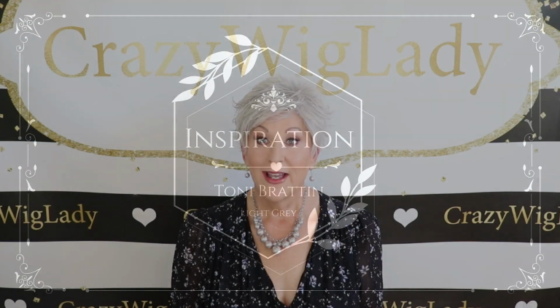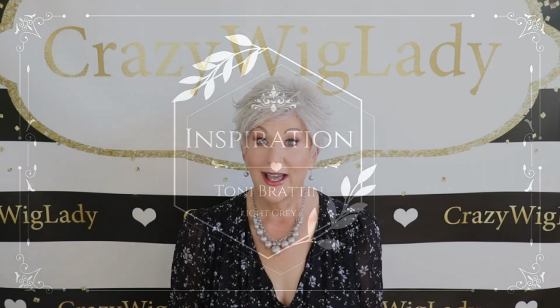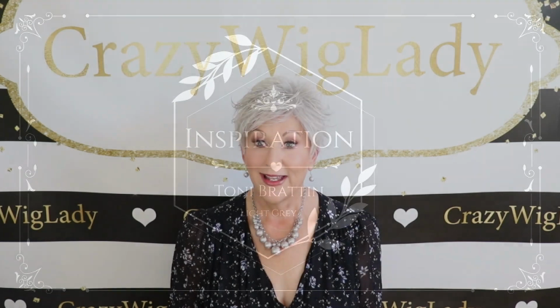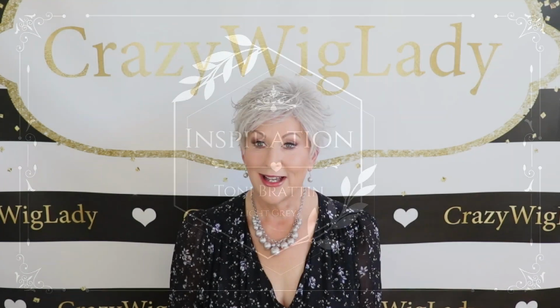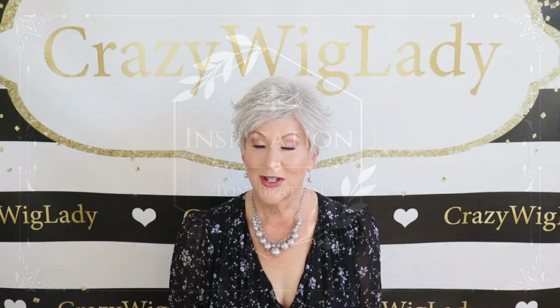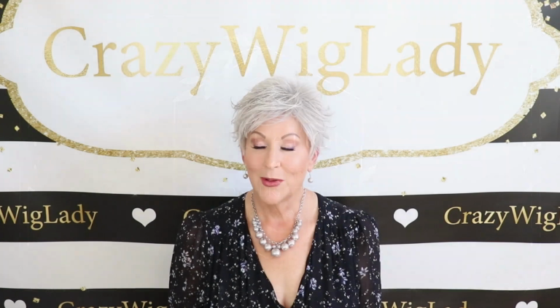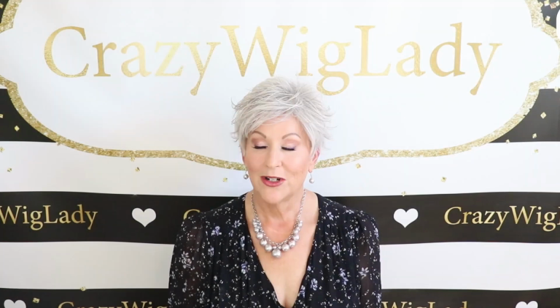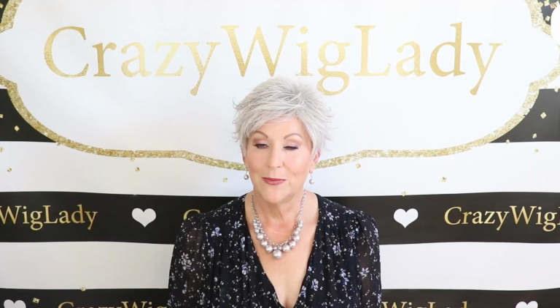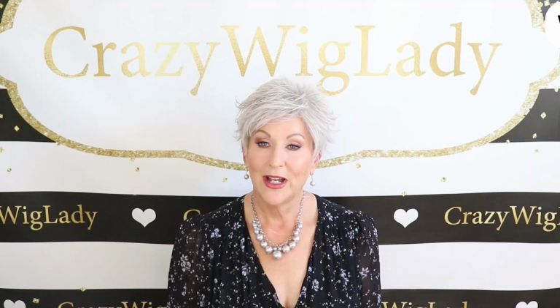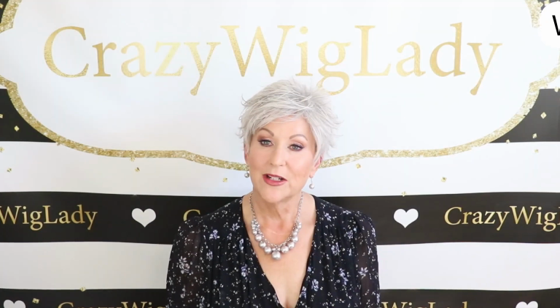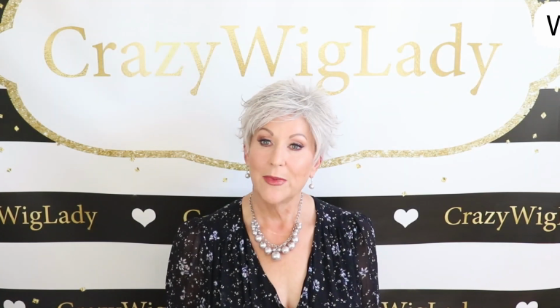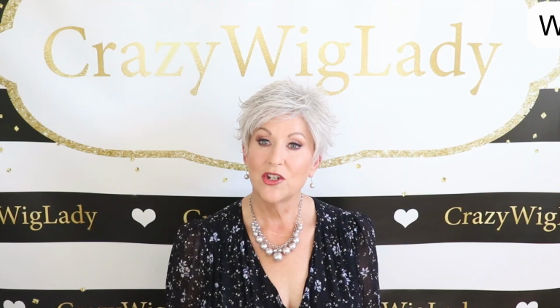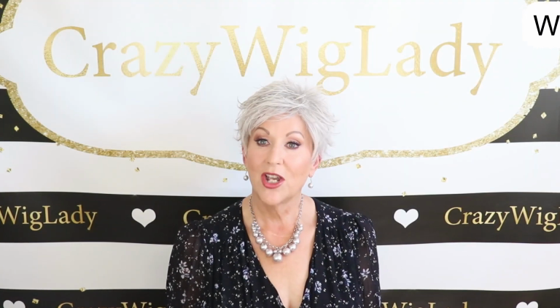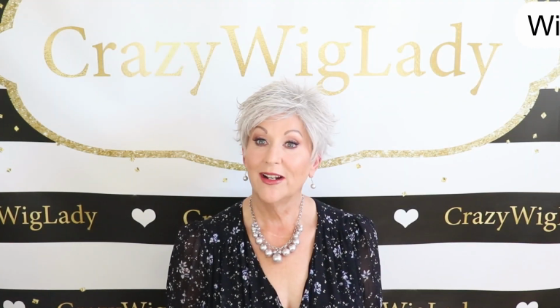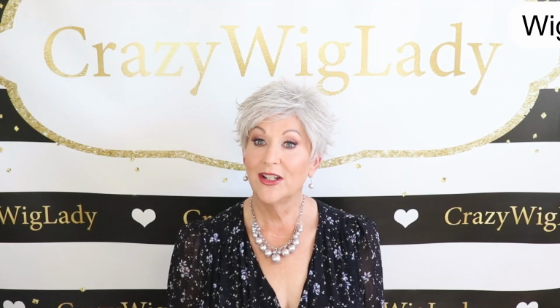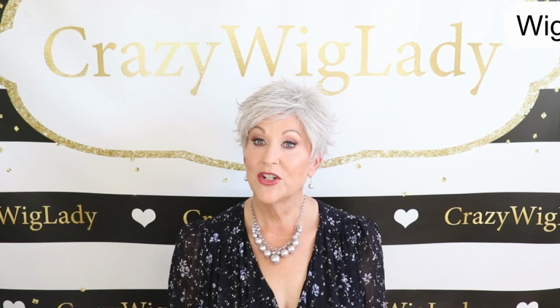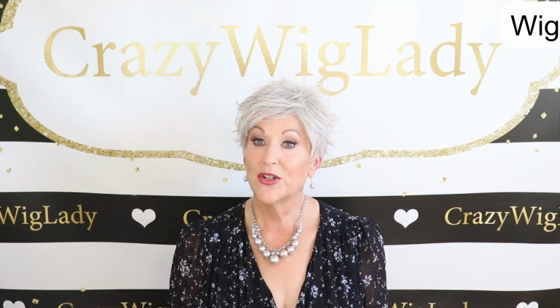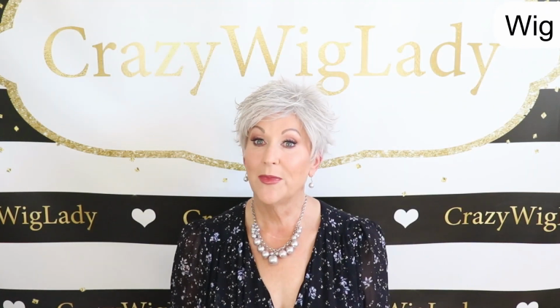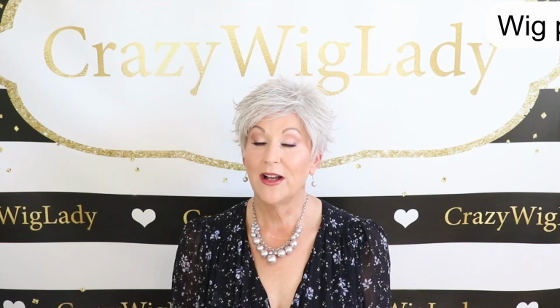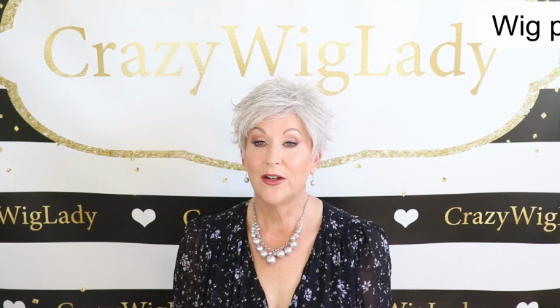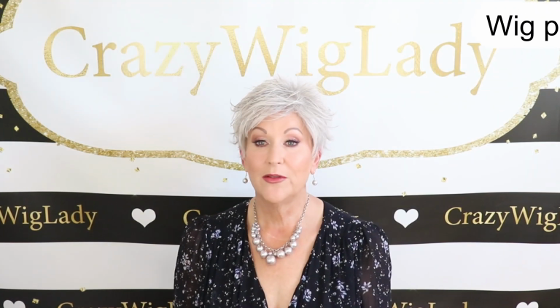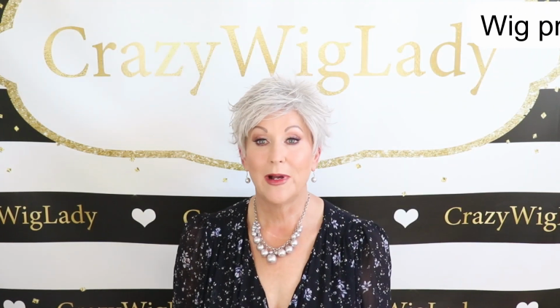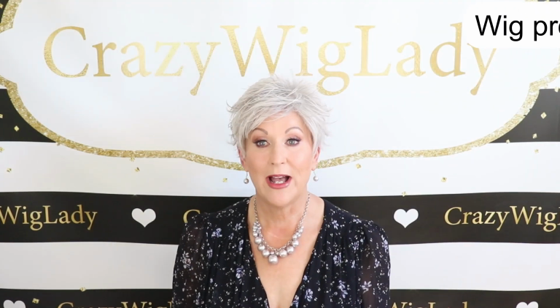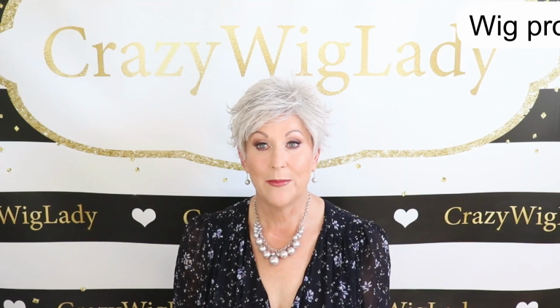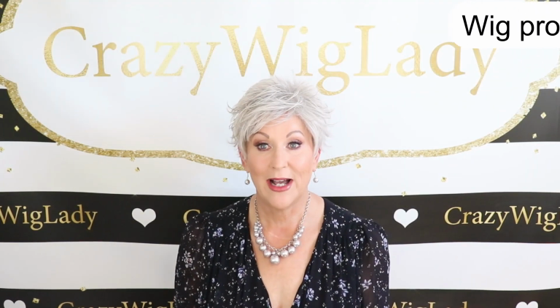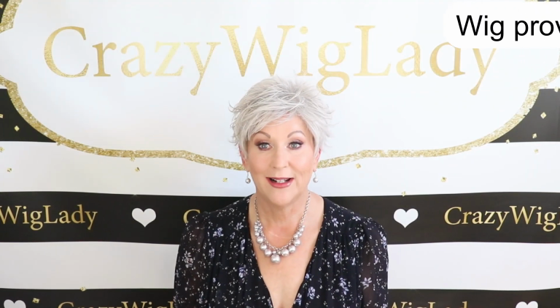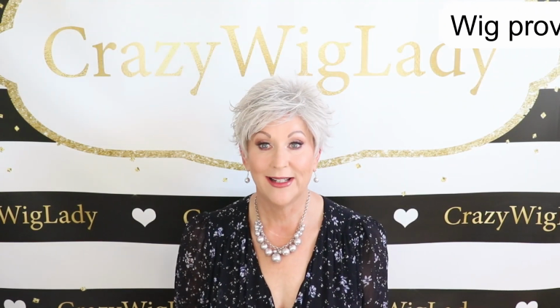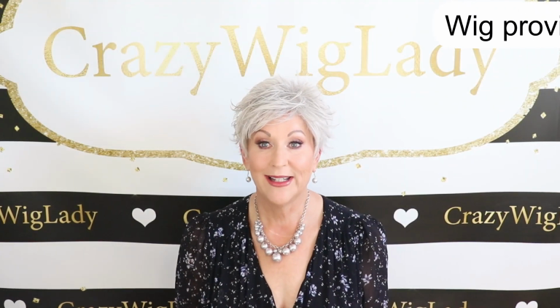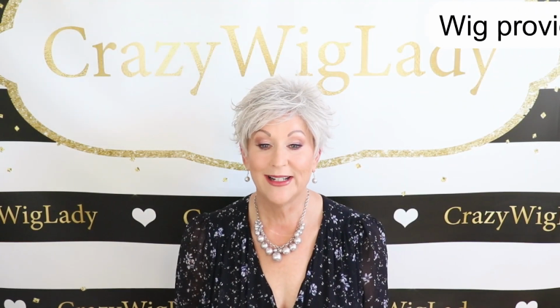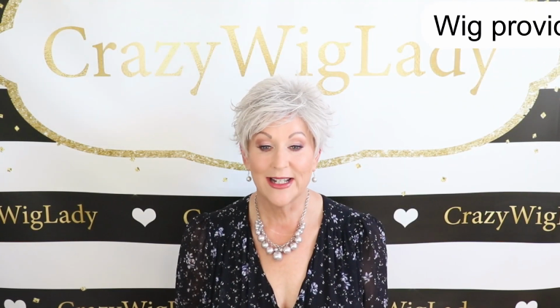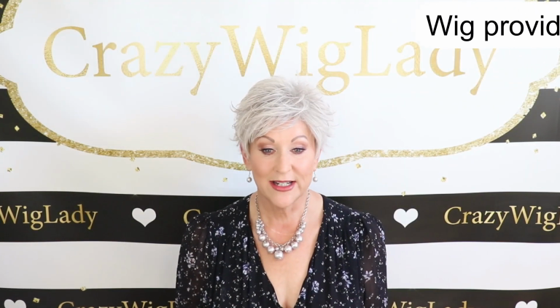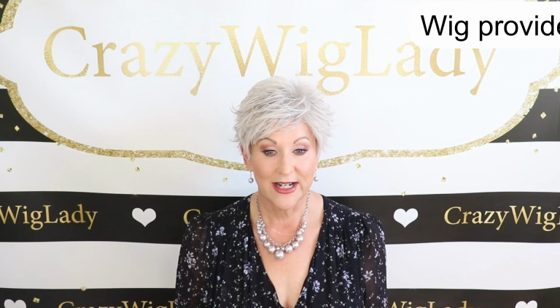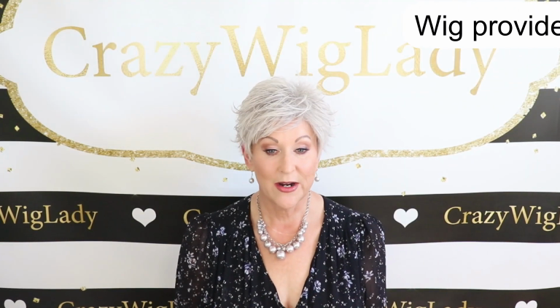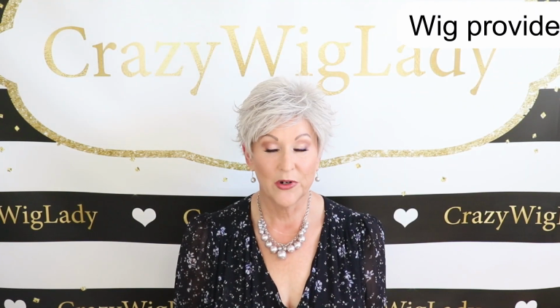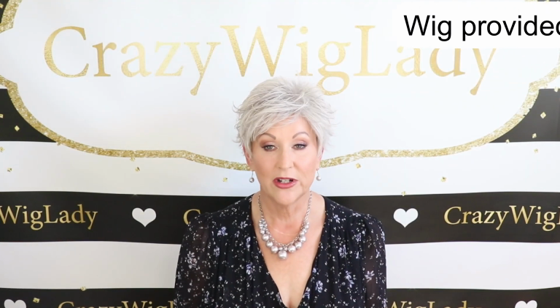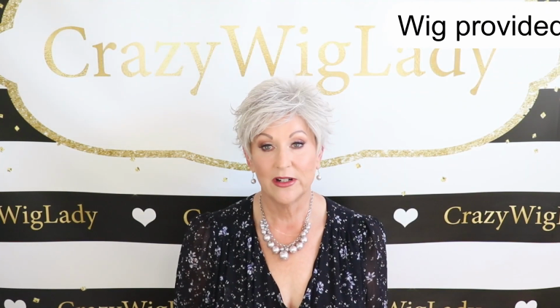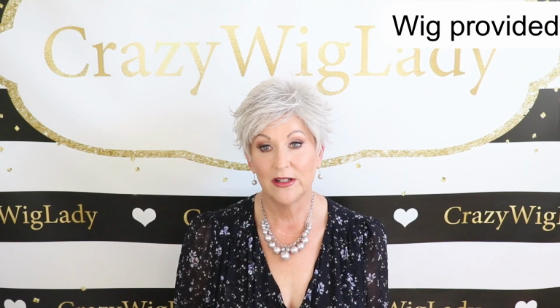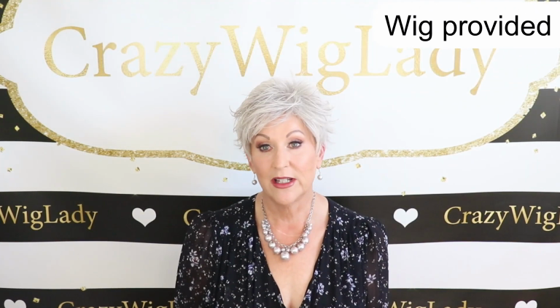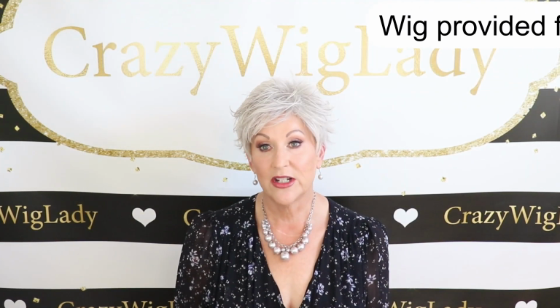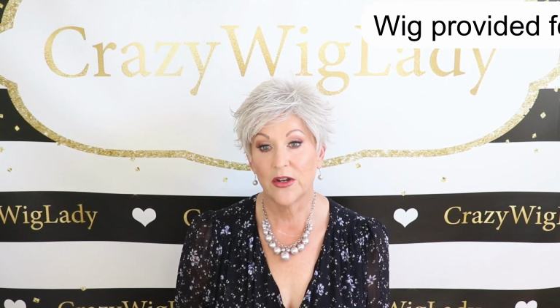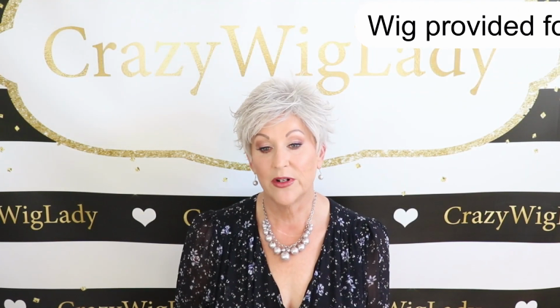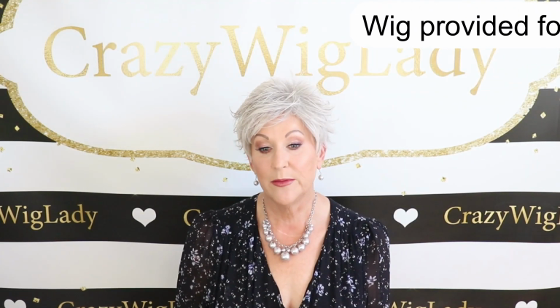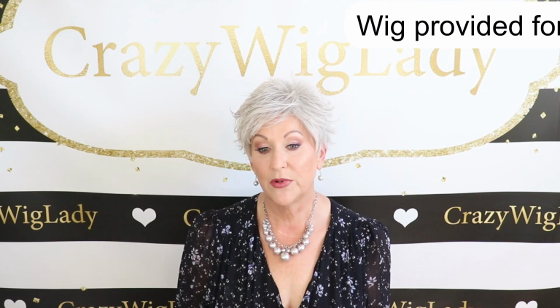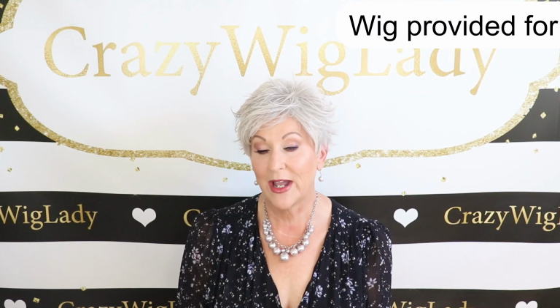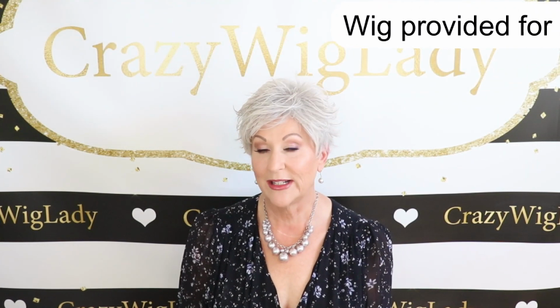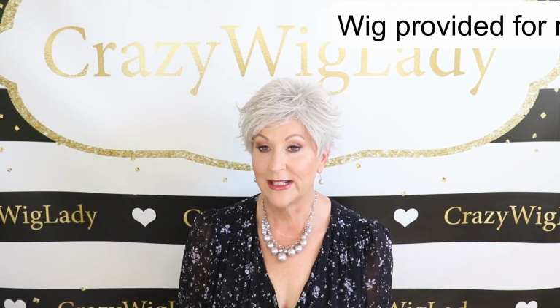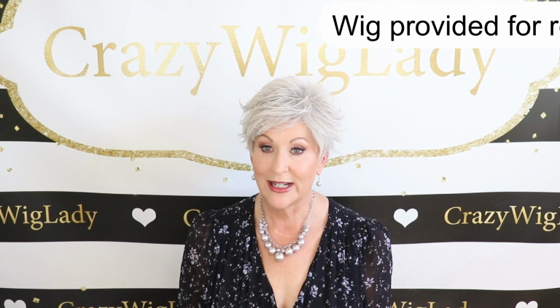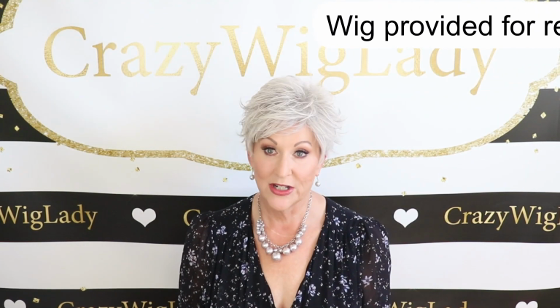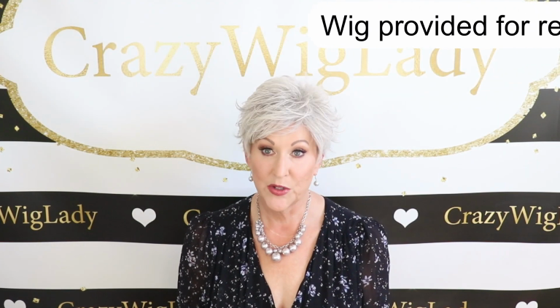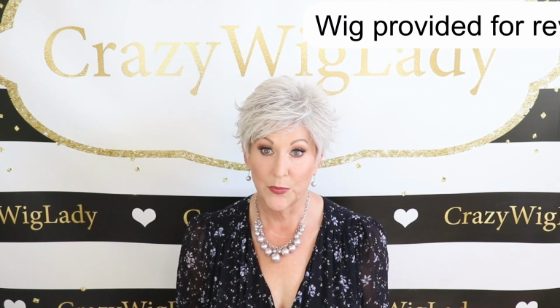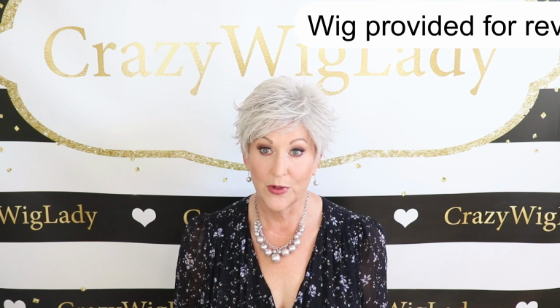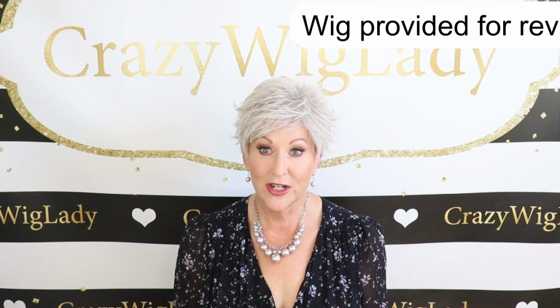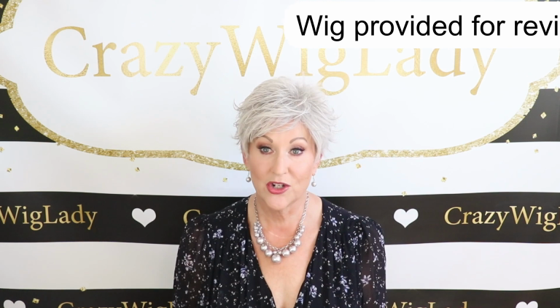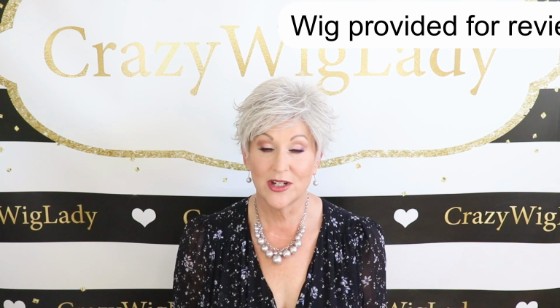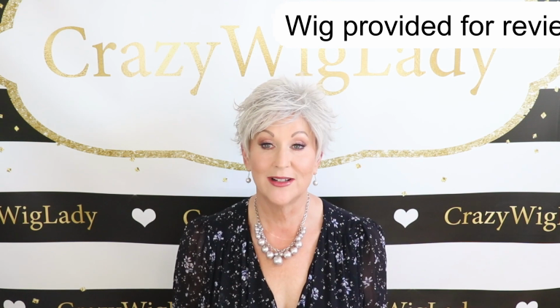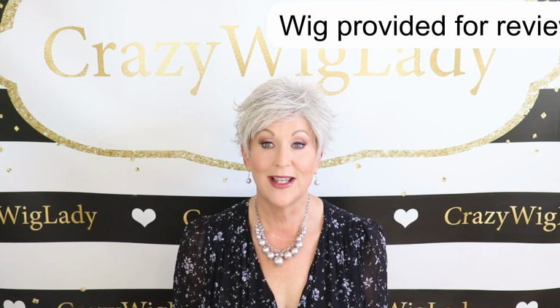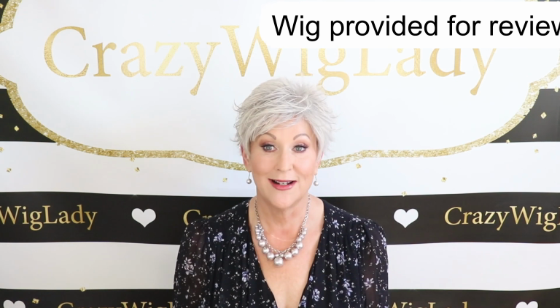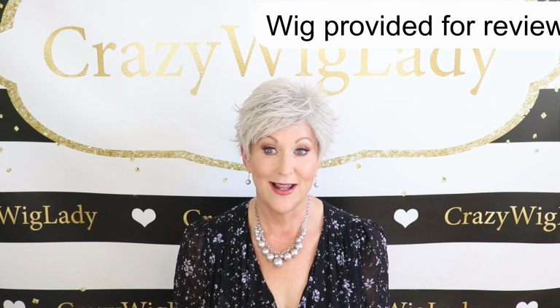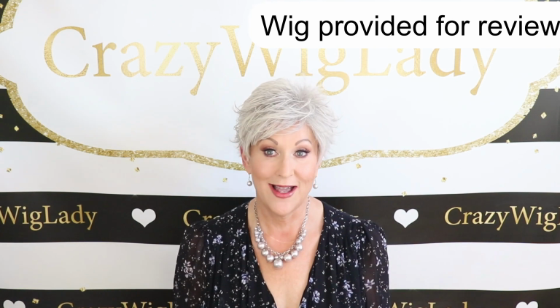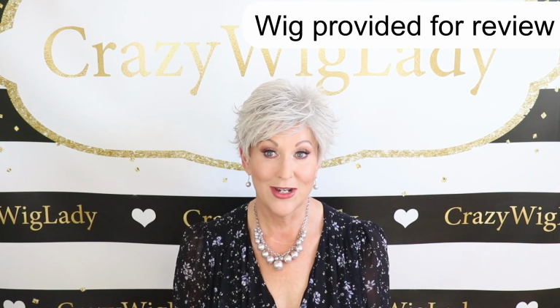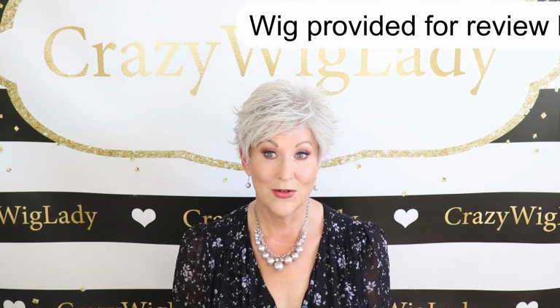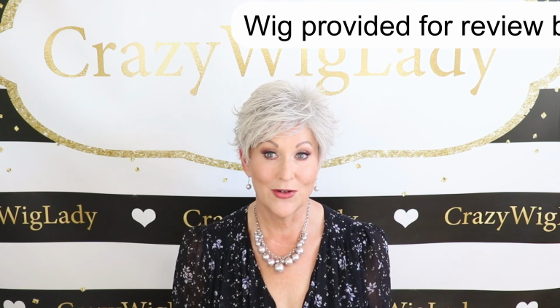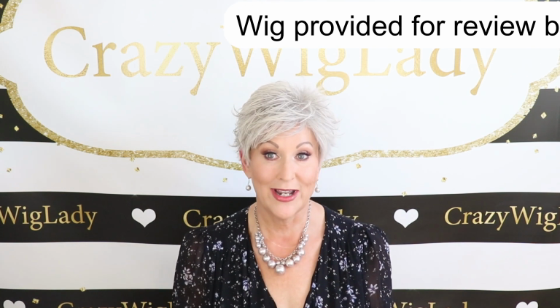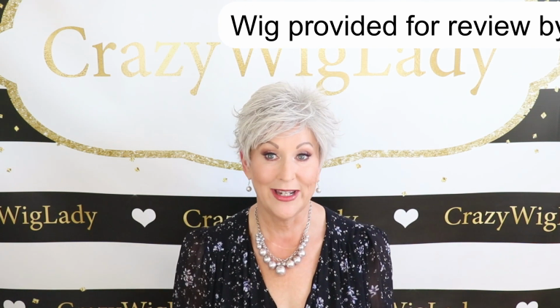Hey guys, welcome back to my channel and to my home. I'm Eileen and today we're going to look at Toni Brattin Inspiration in Light Gray.